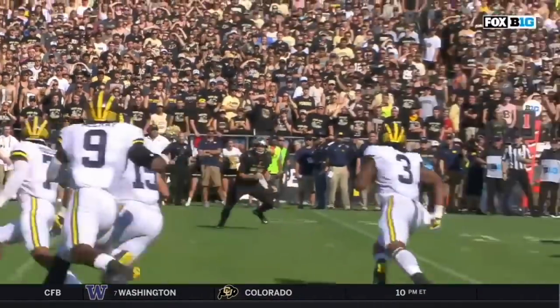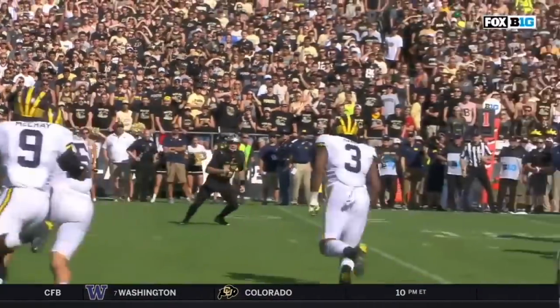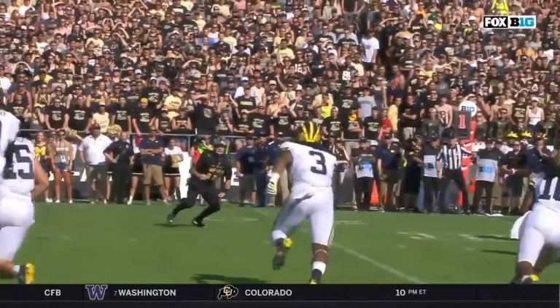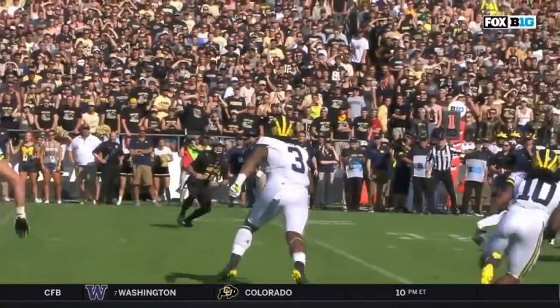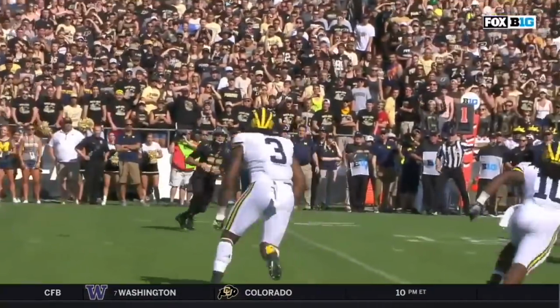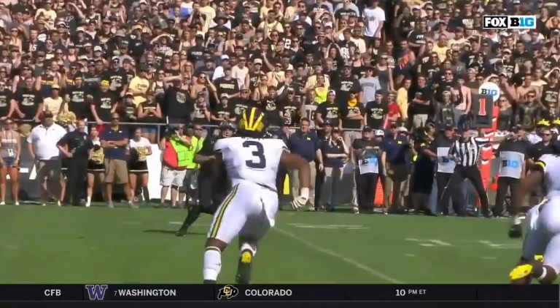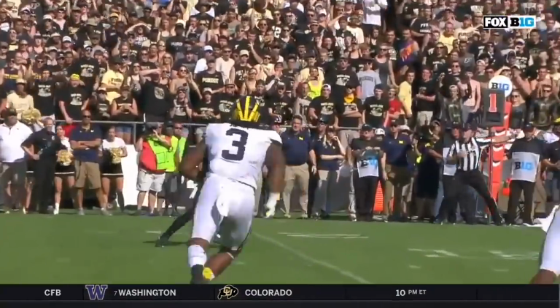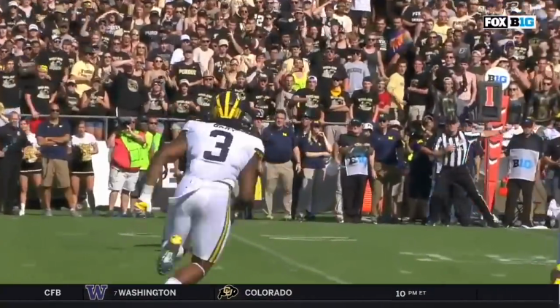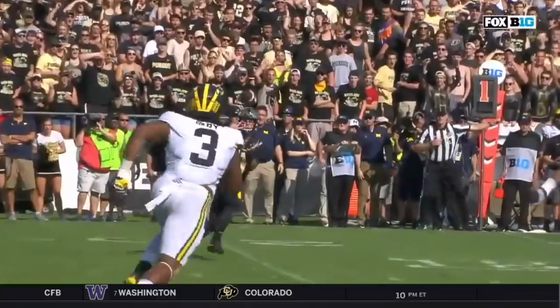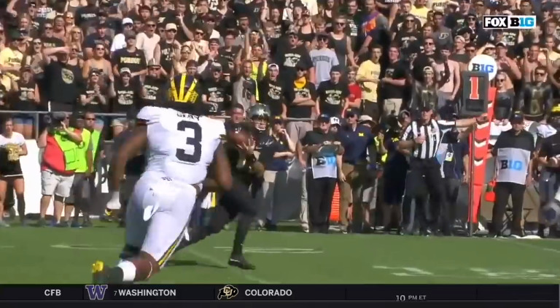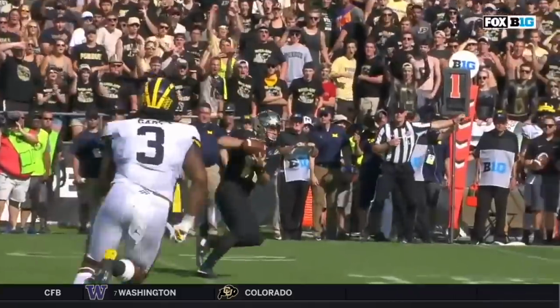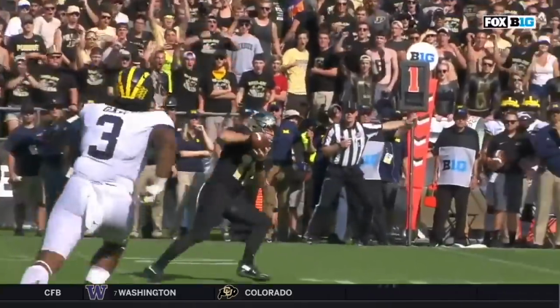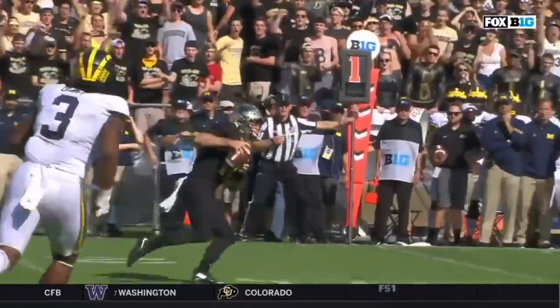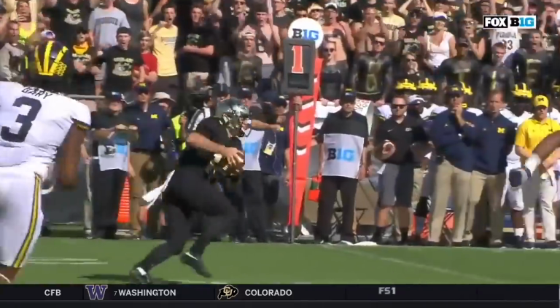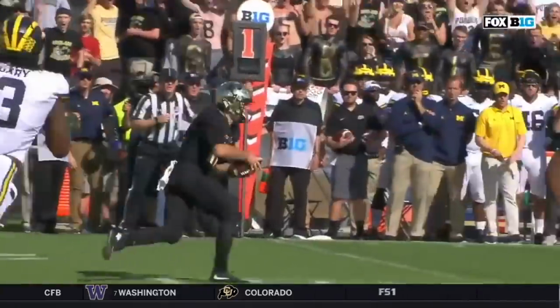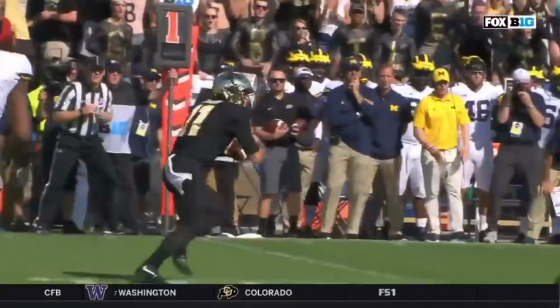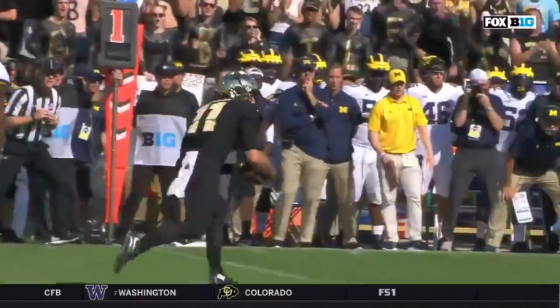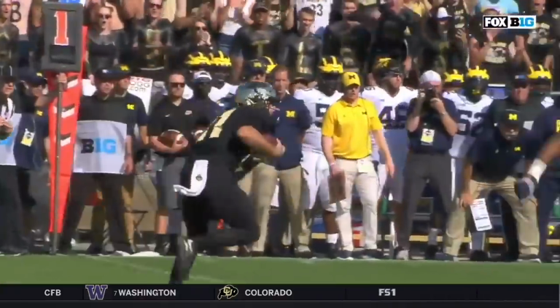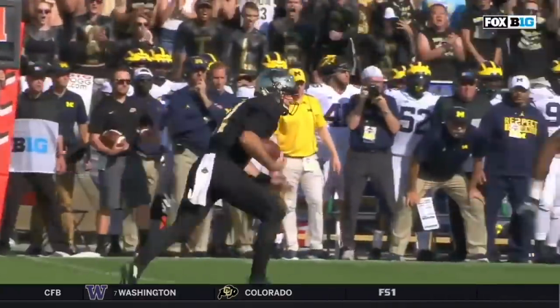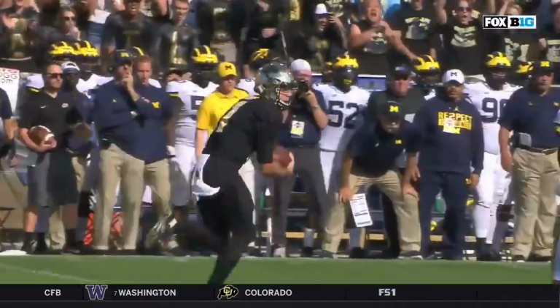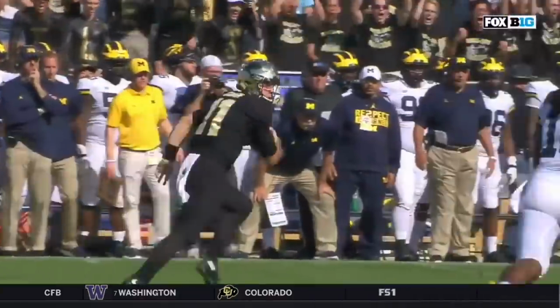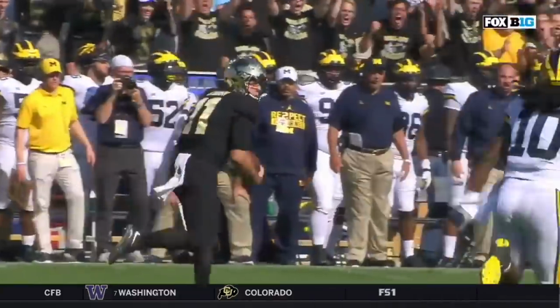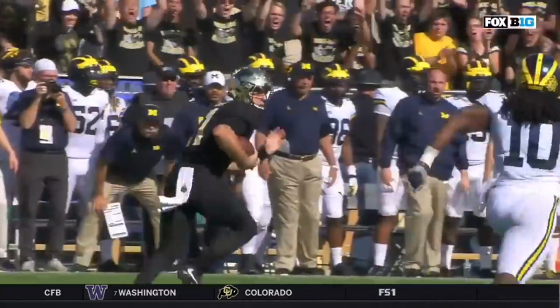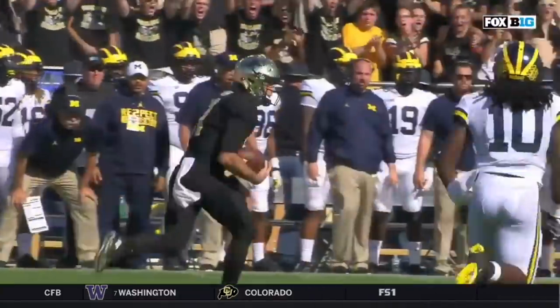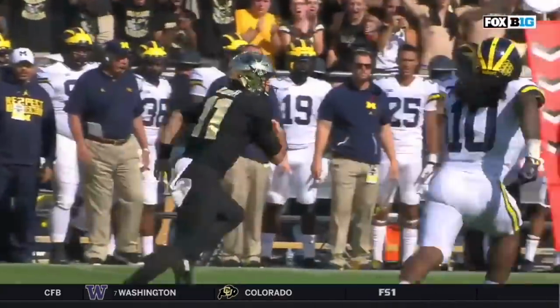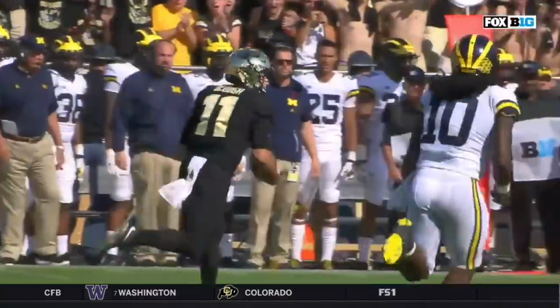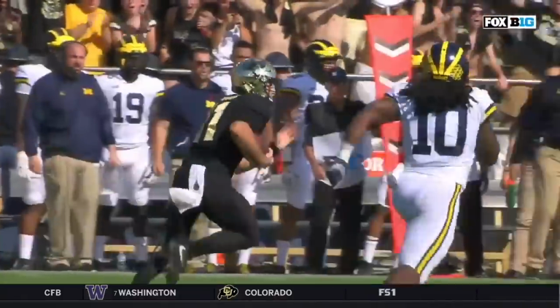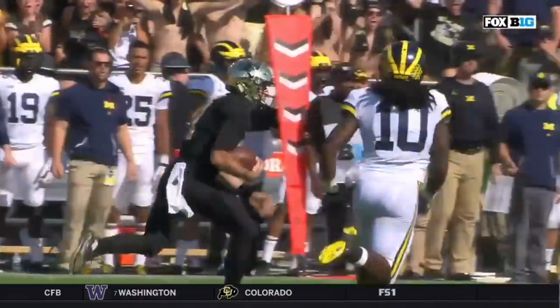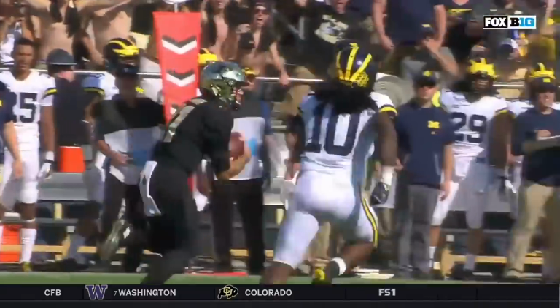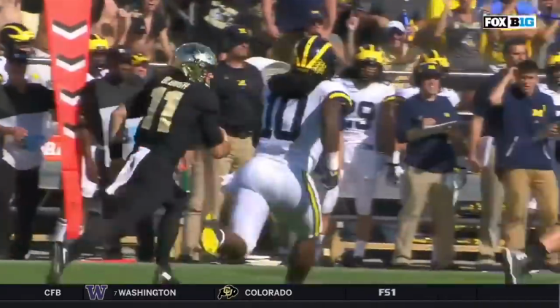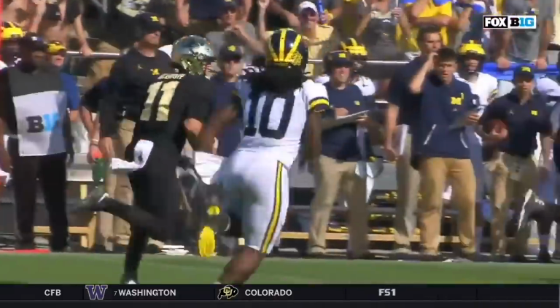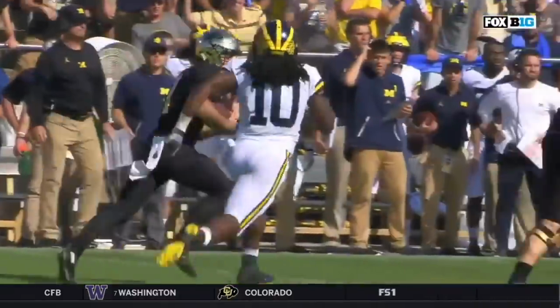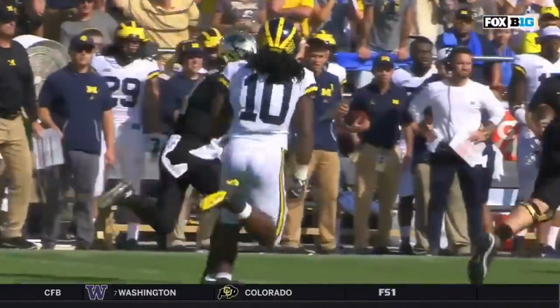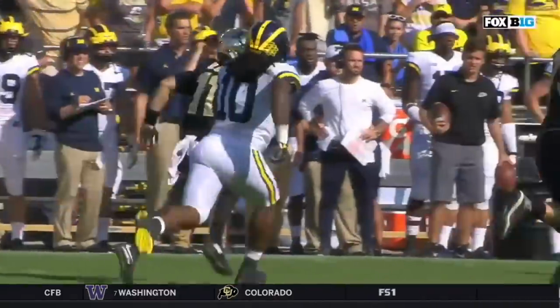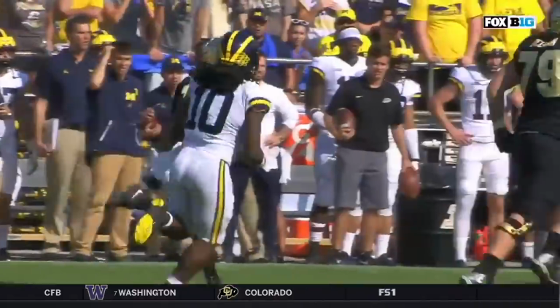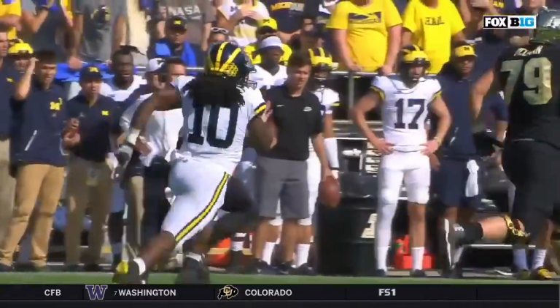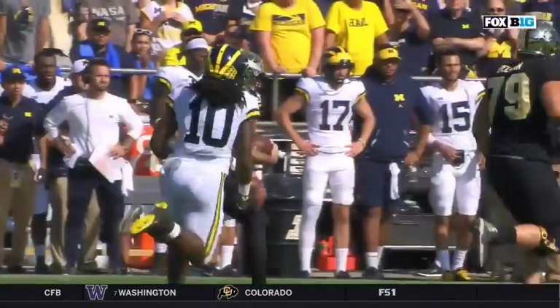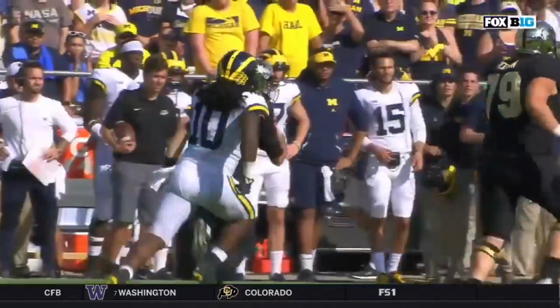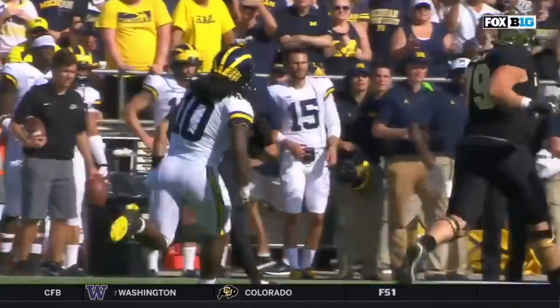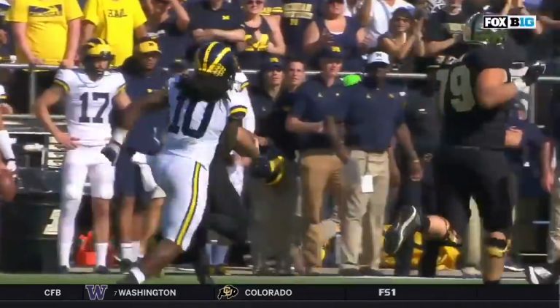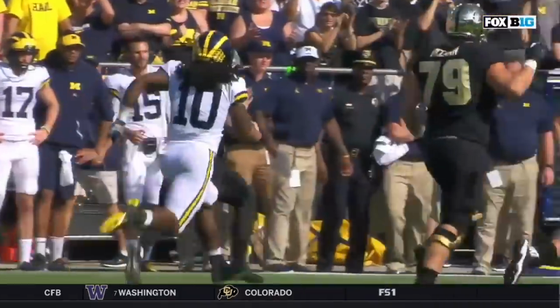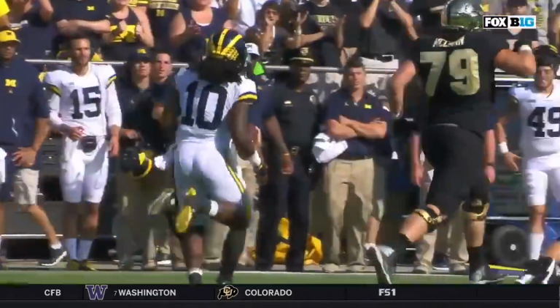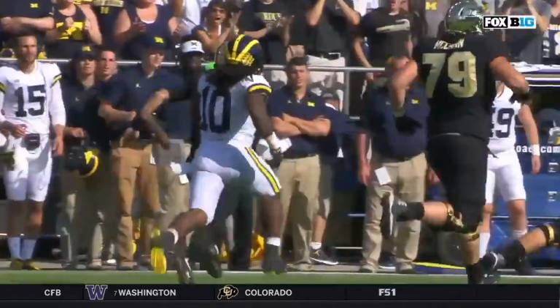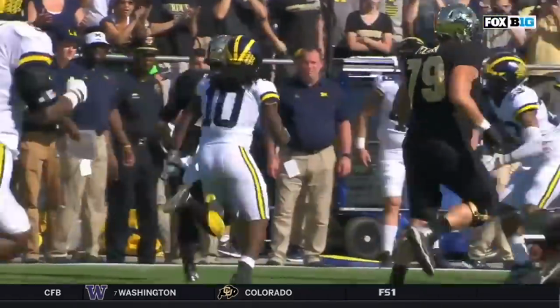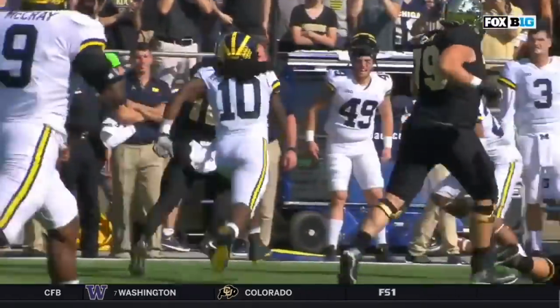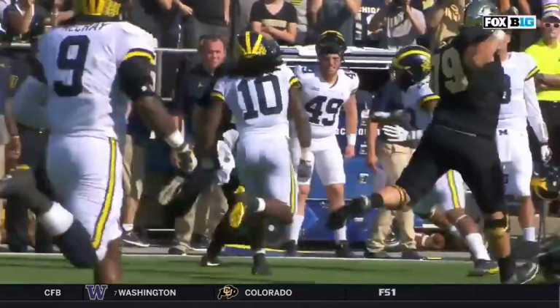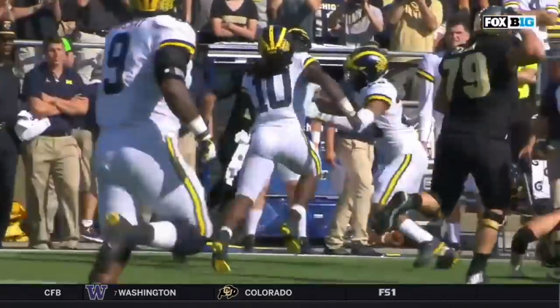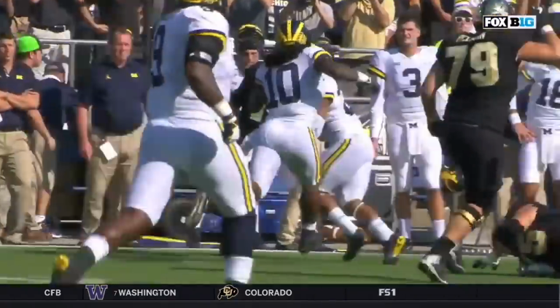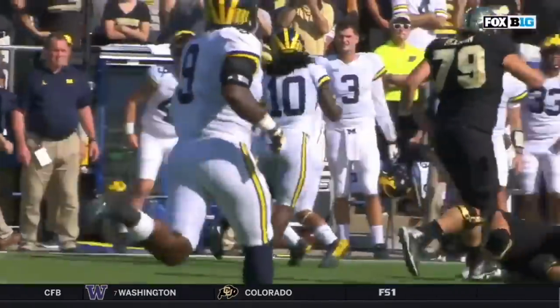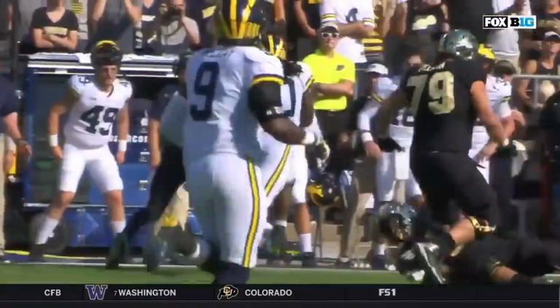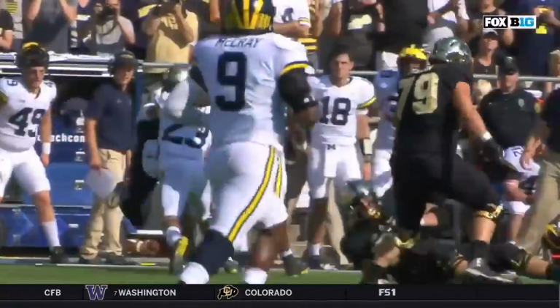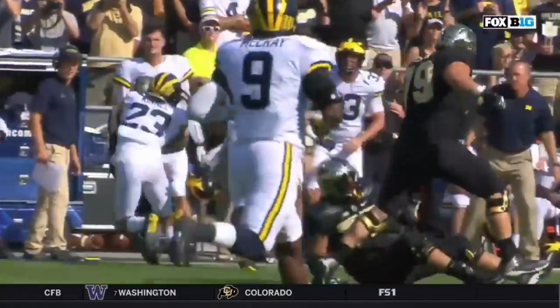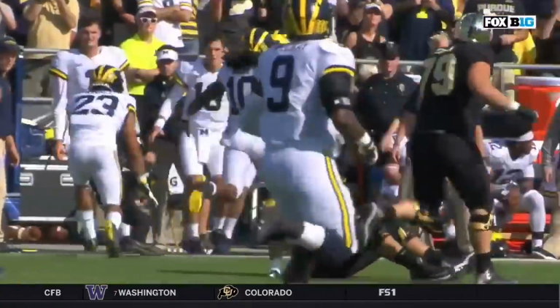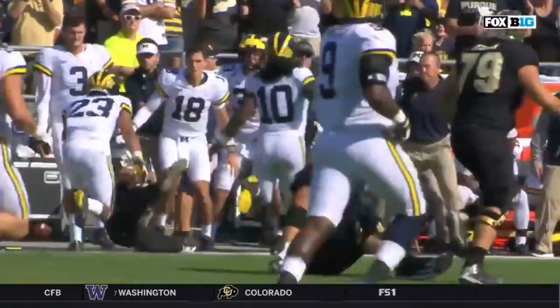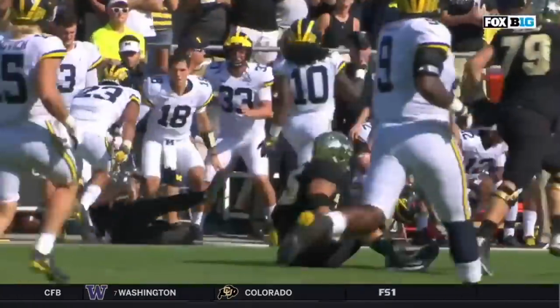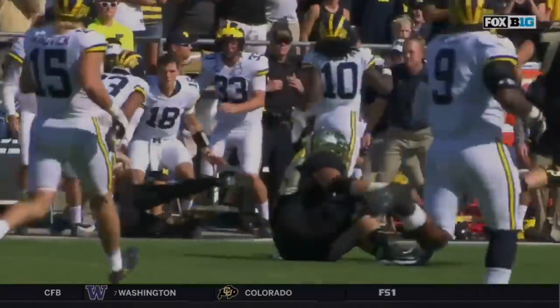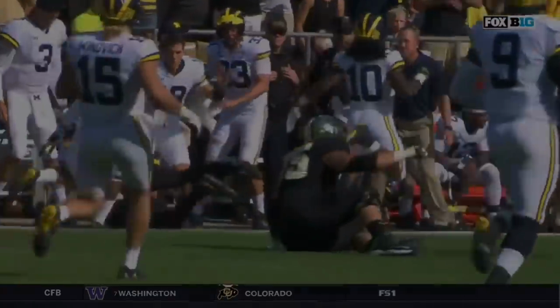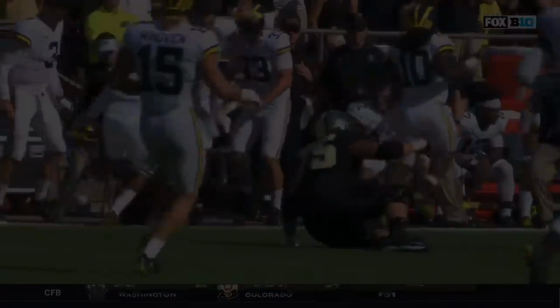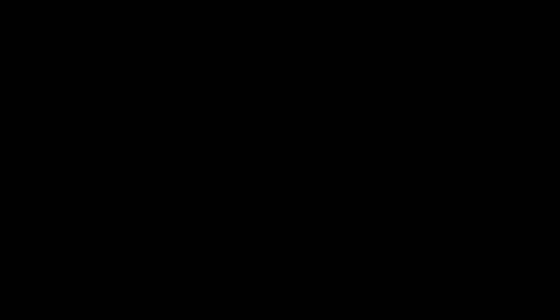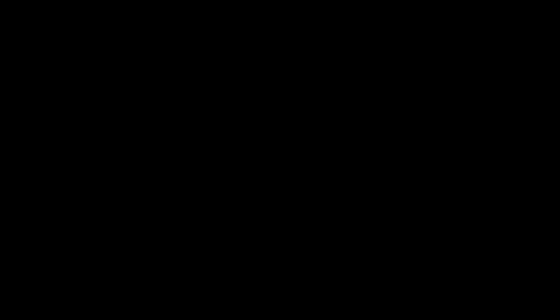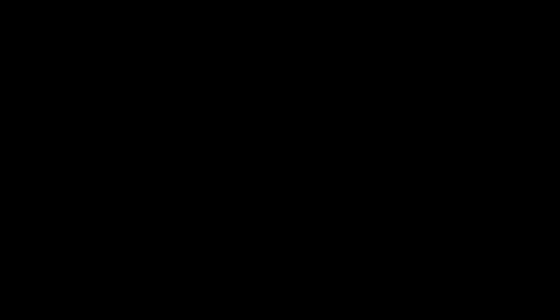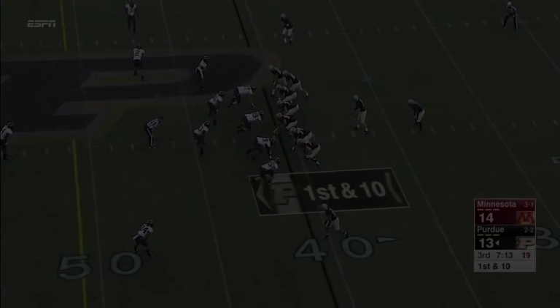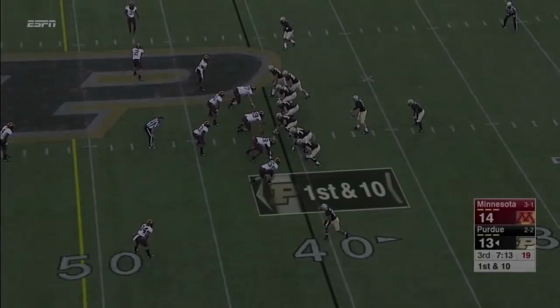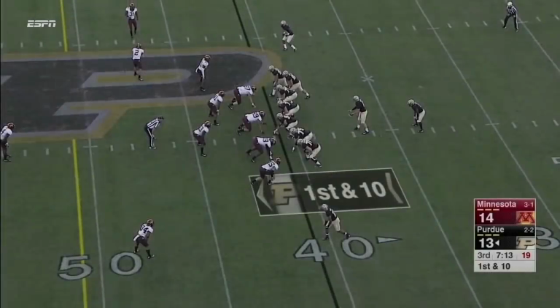This is a staple of Jeff Braum's offense — trick plays and gadgets. He mixes them in.